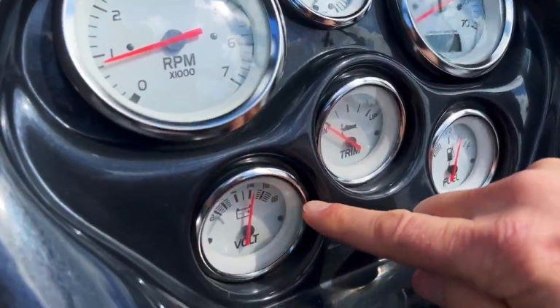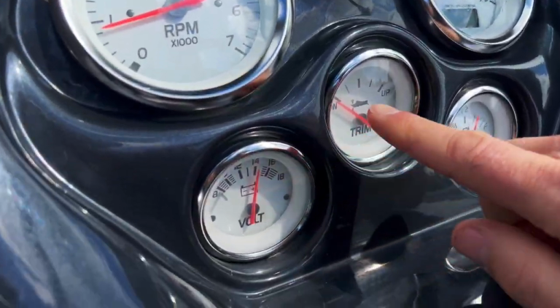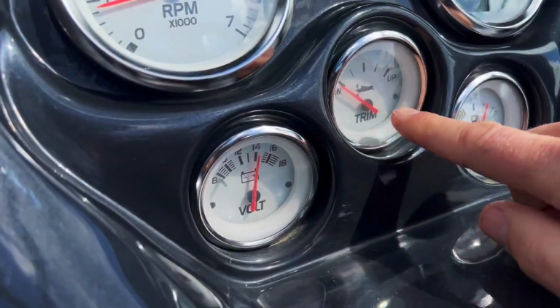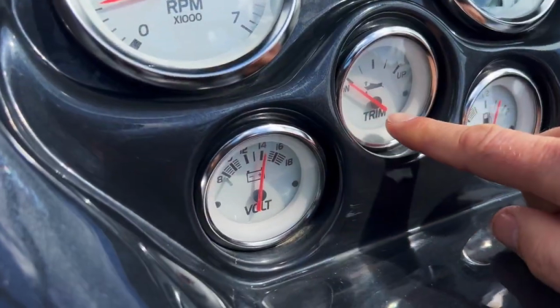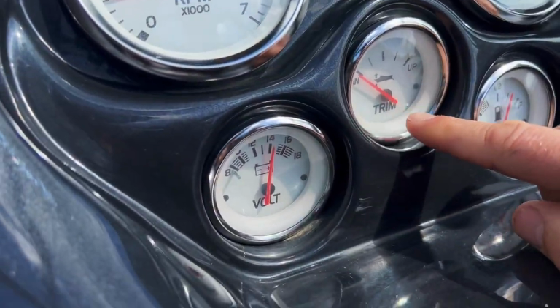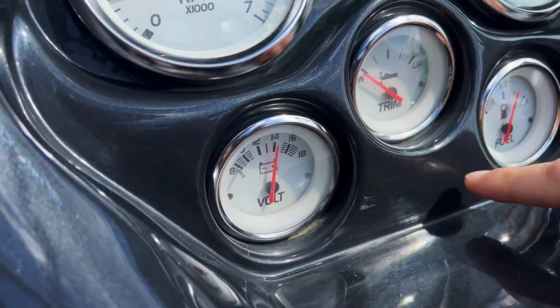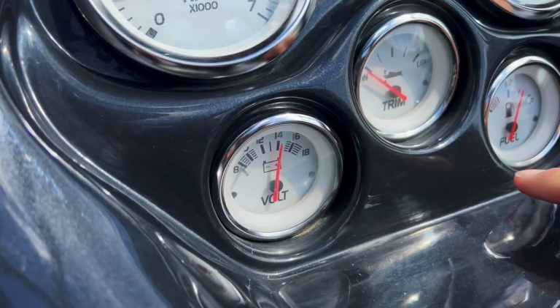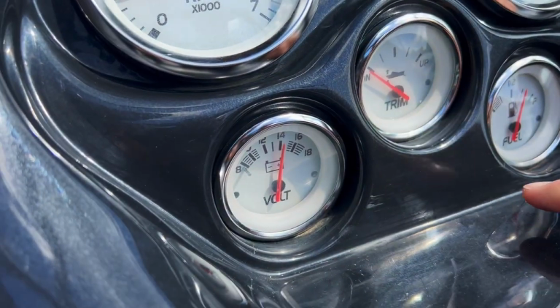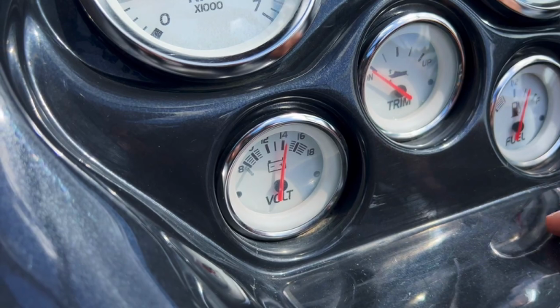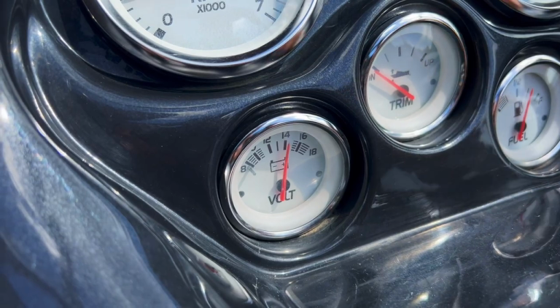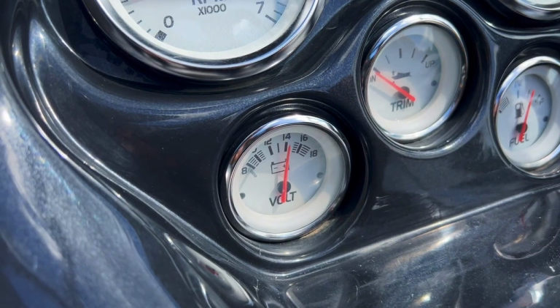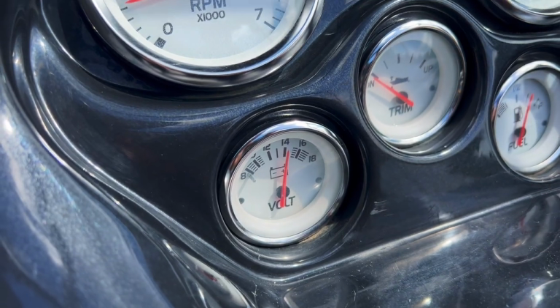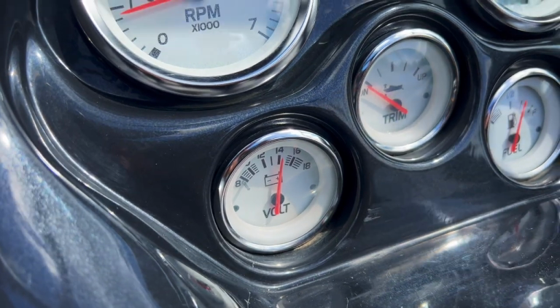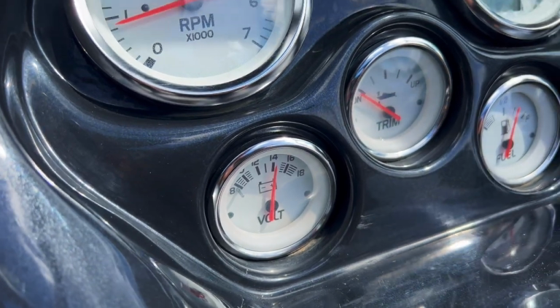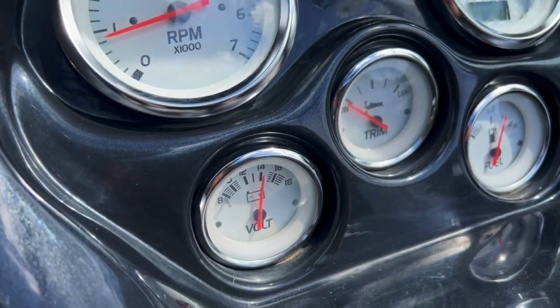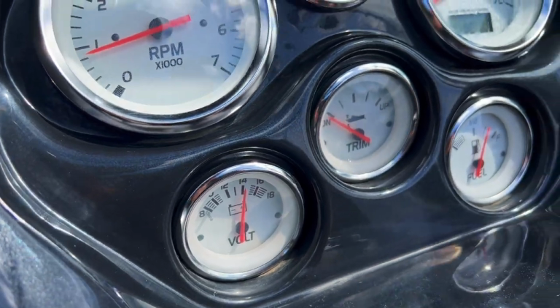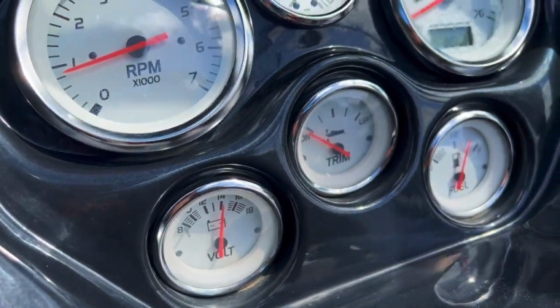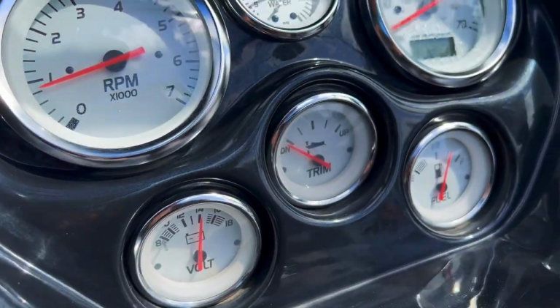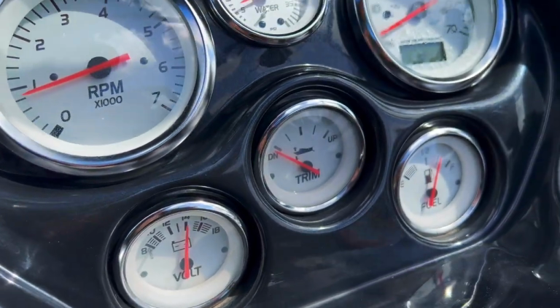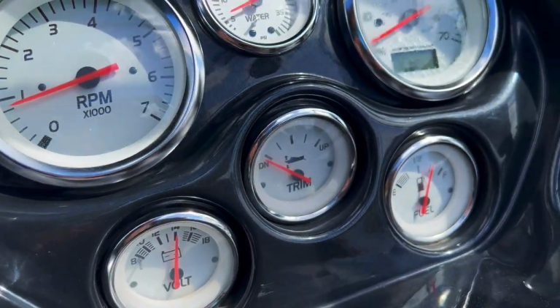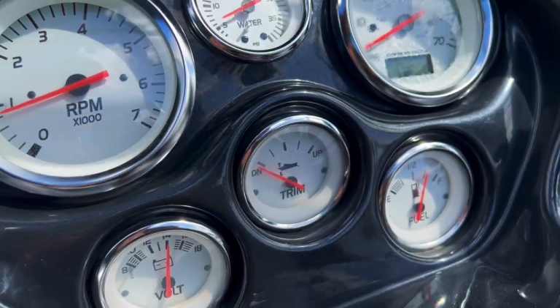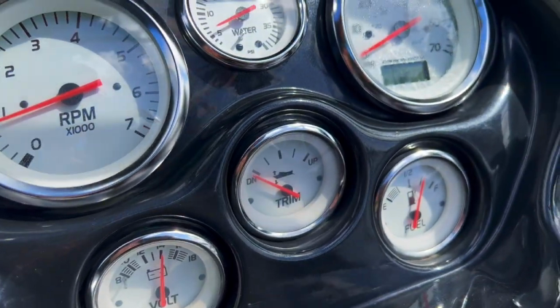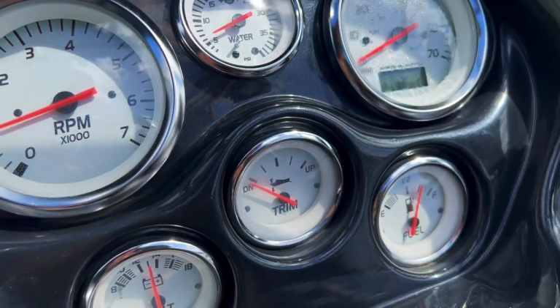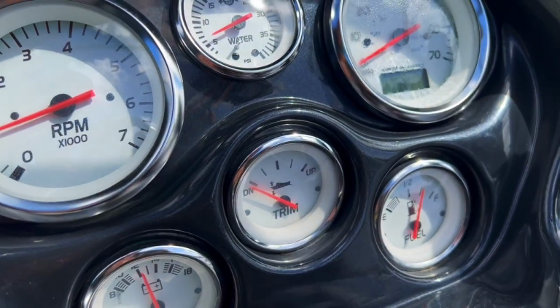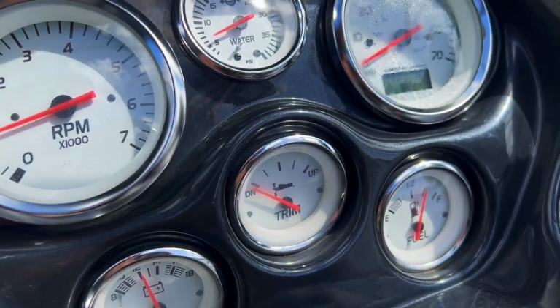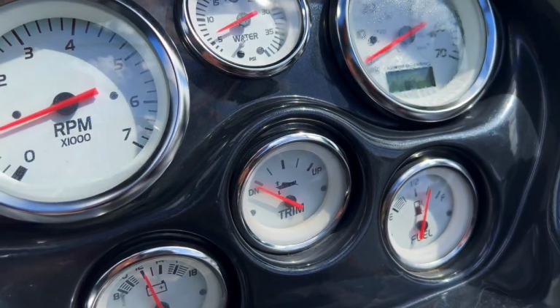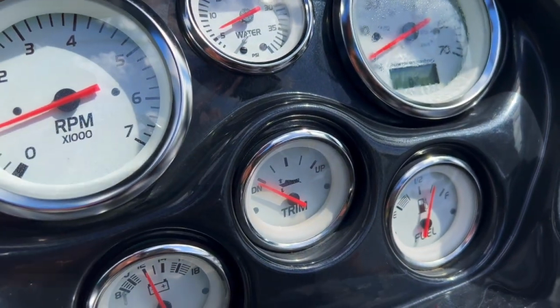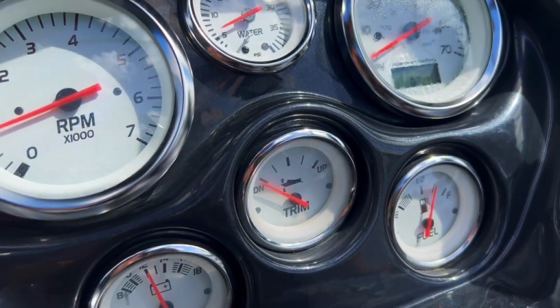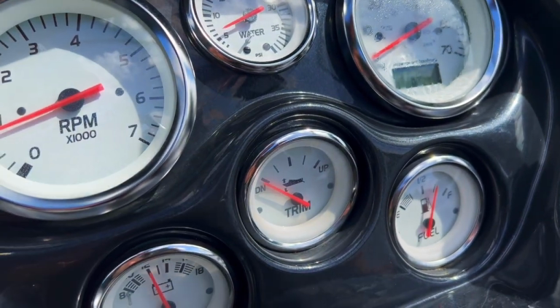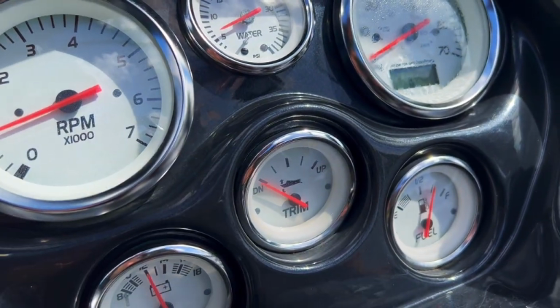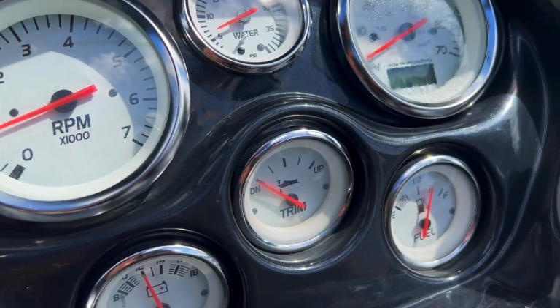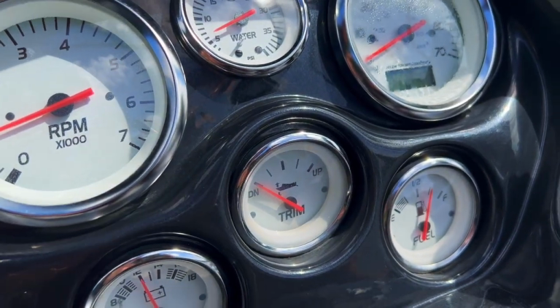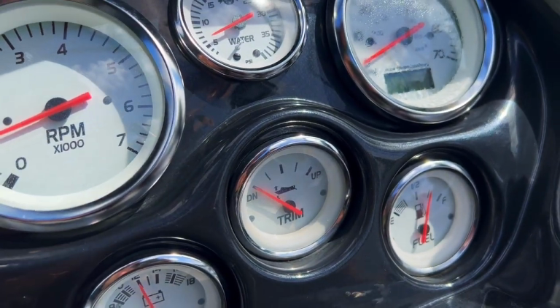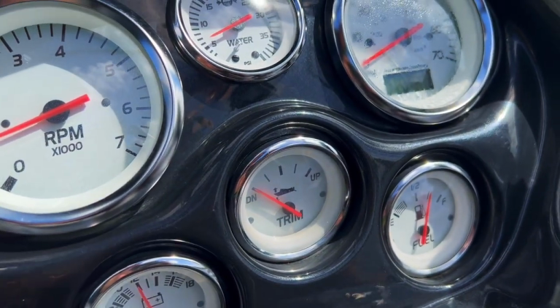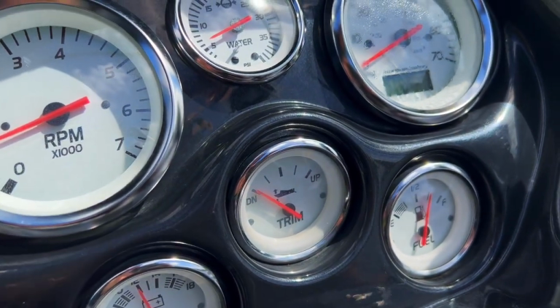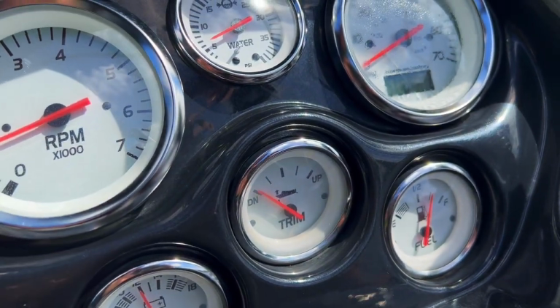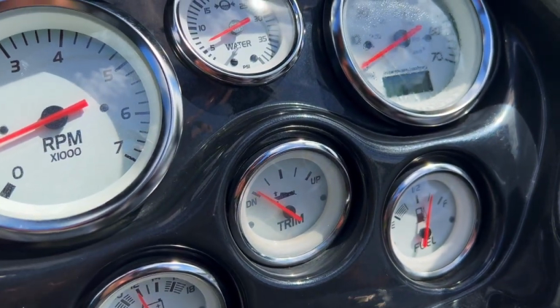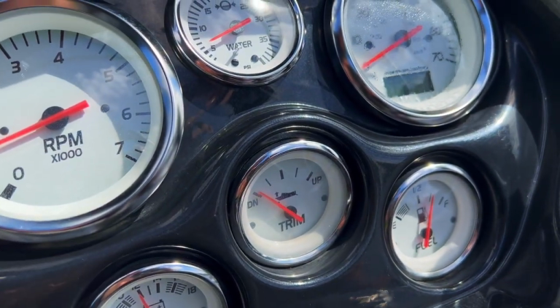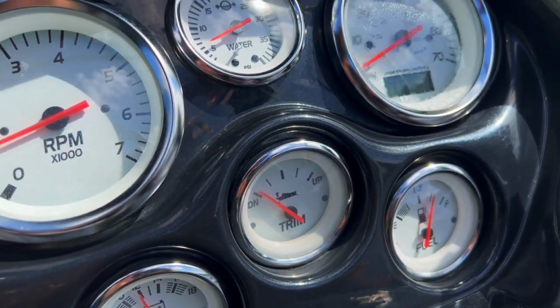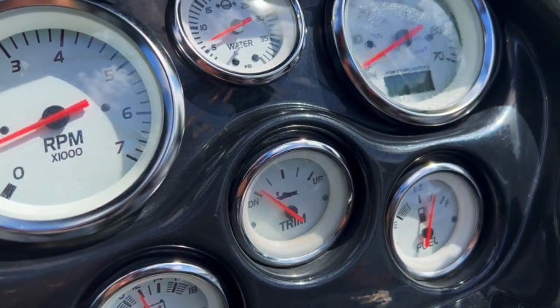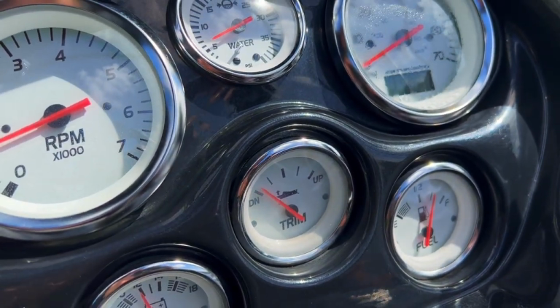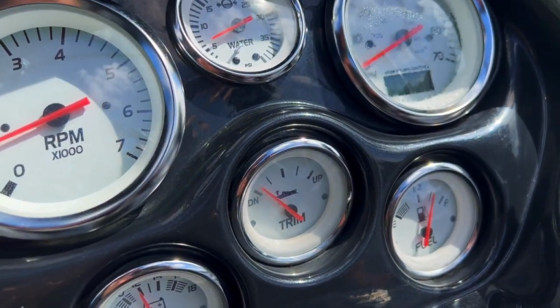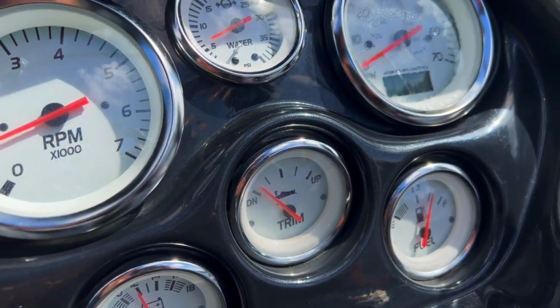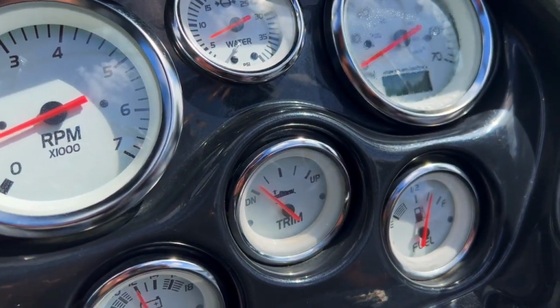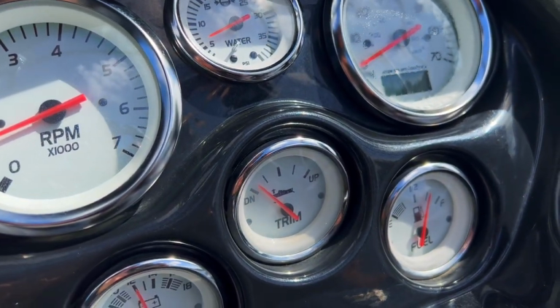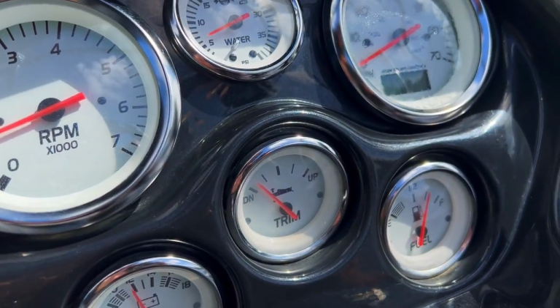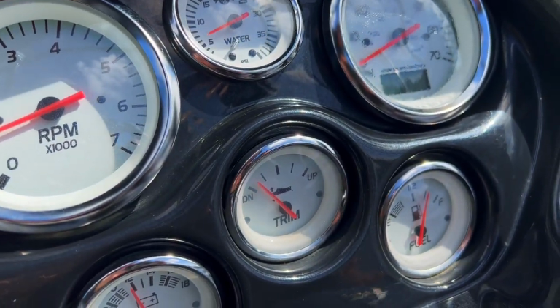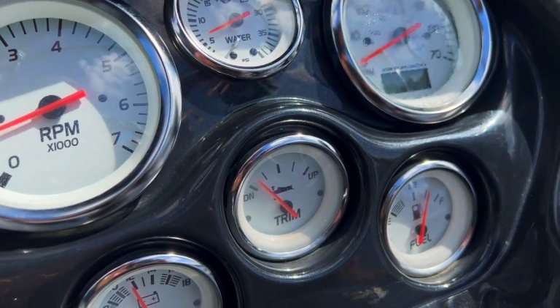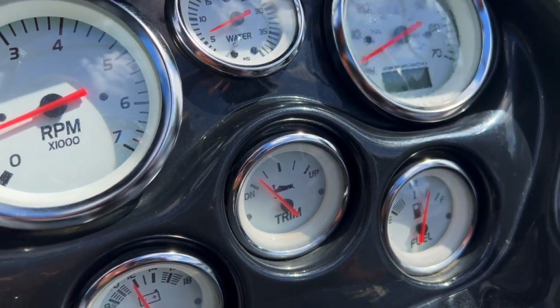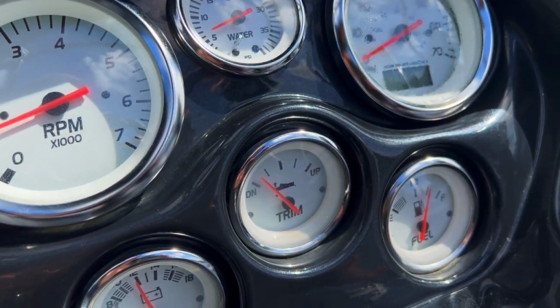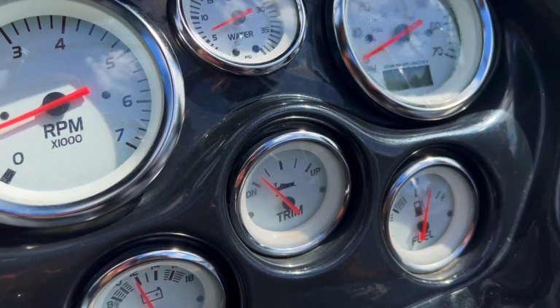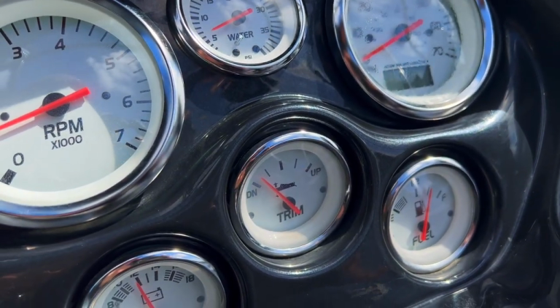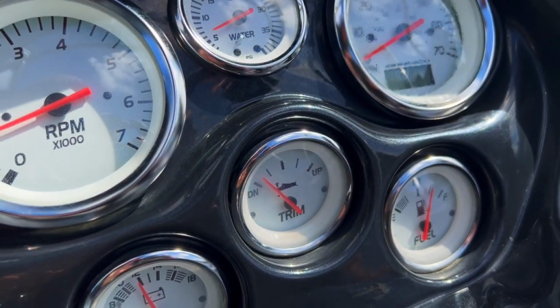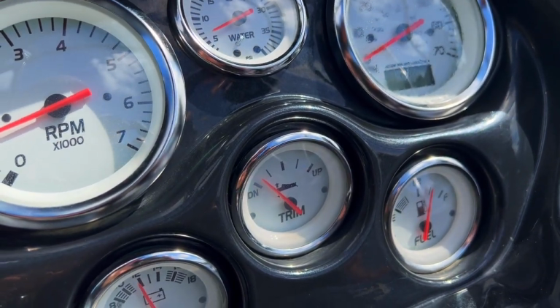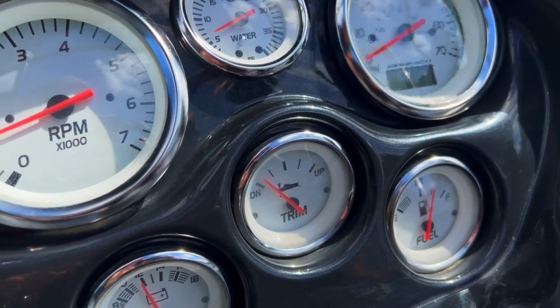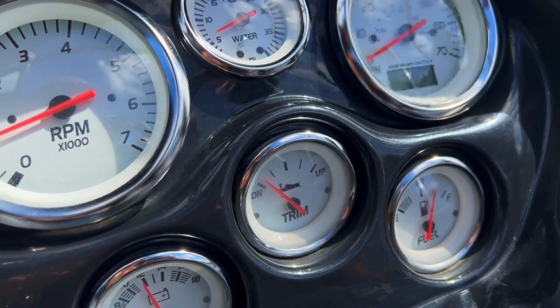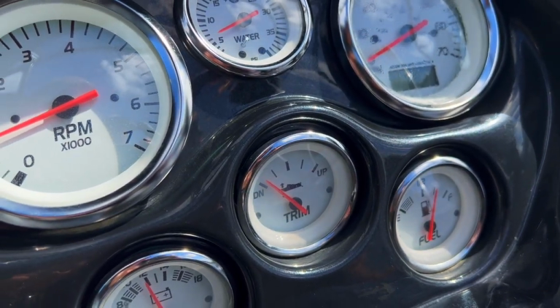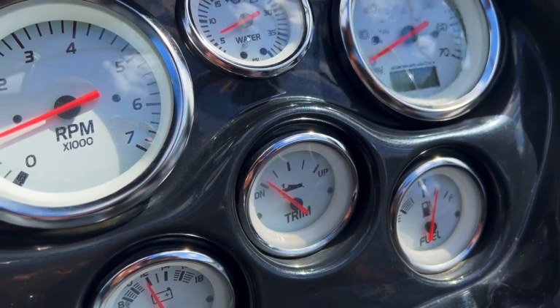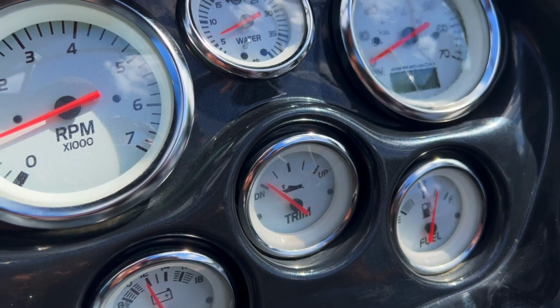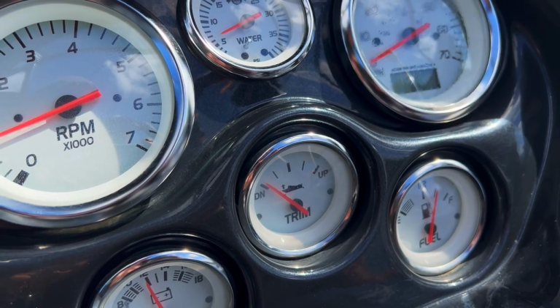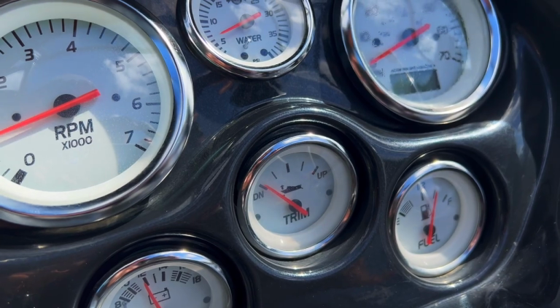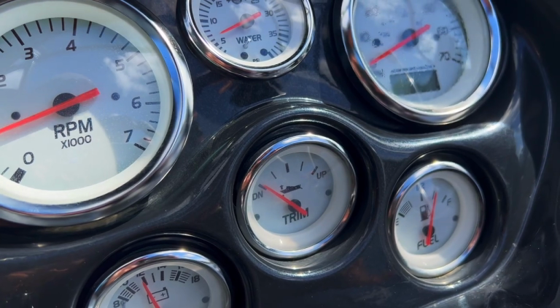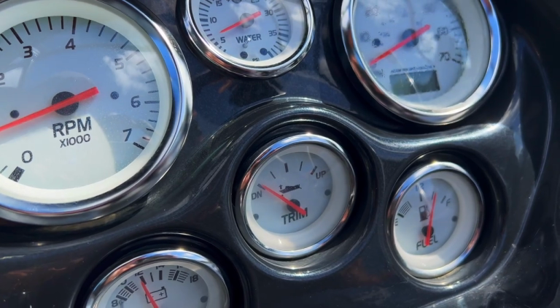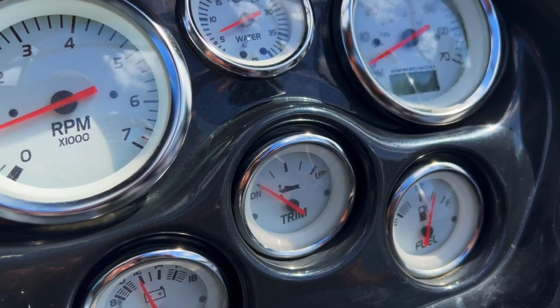Trim is all the way down. I'll run the trim up — you can see the gauge go up — then run the trim back down.